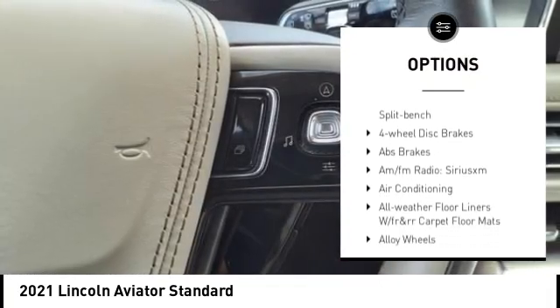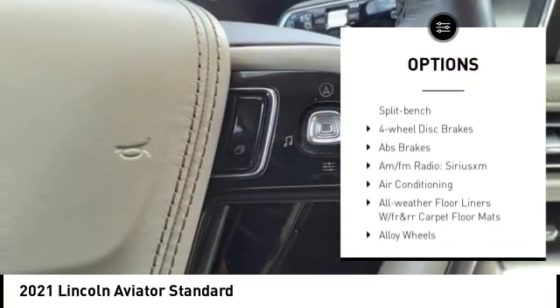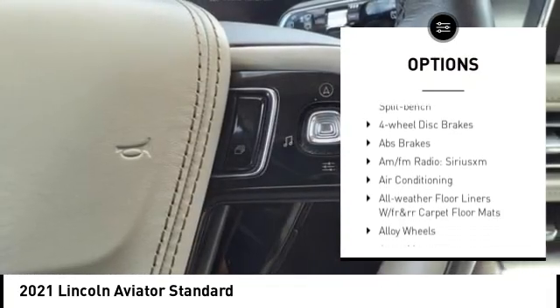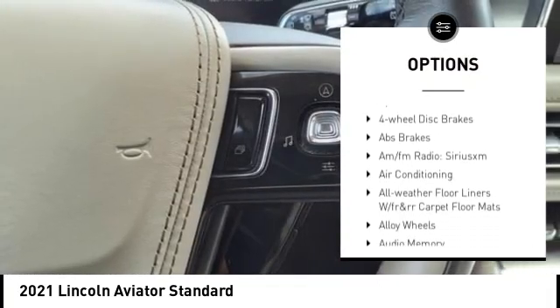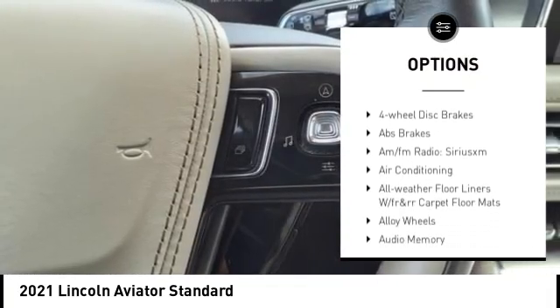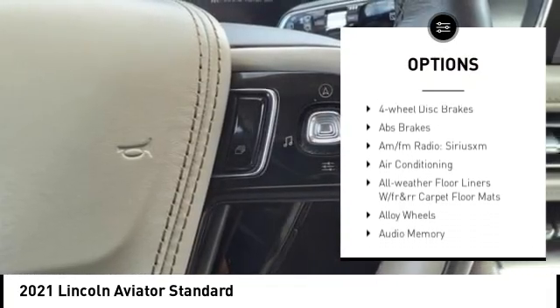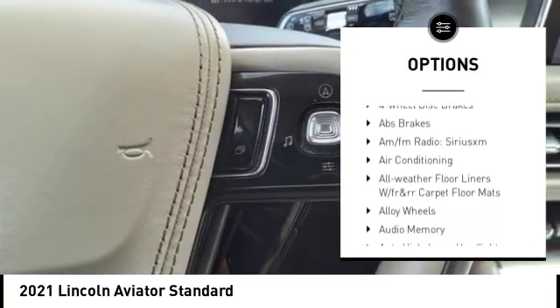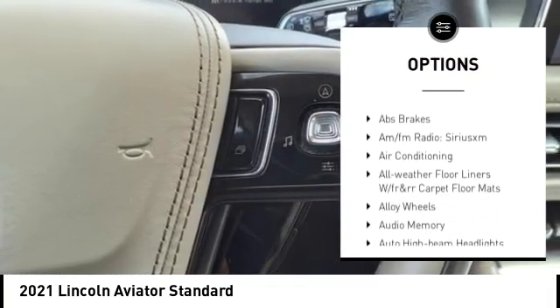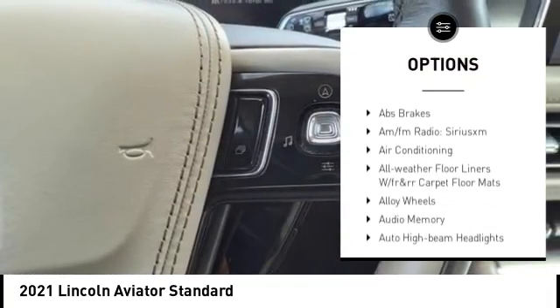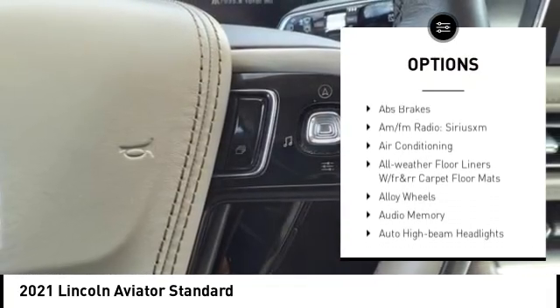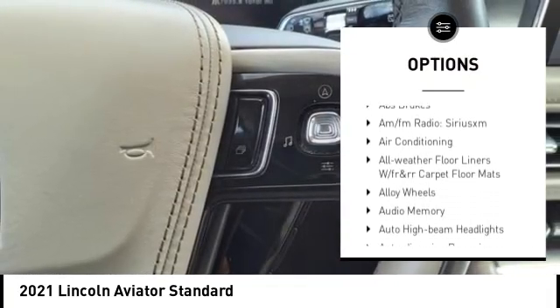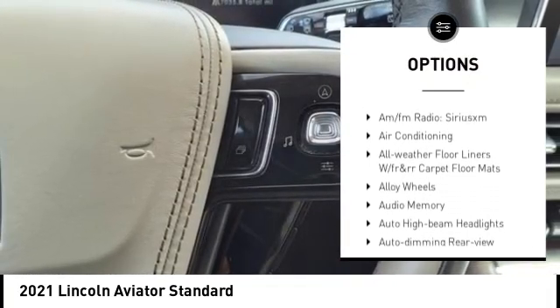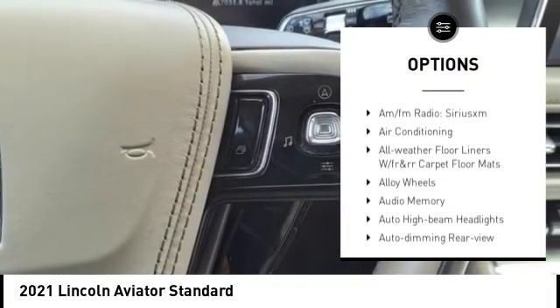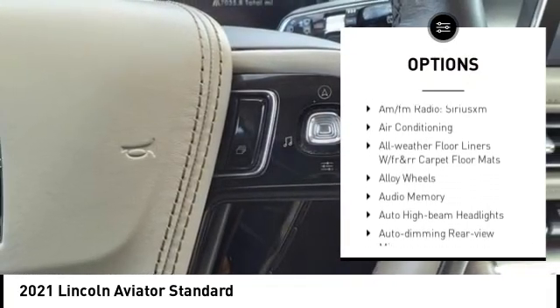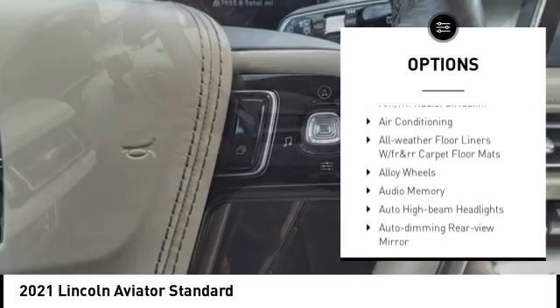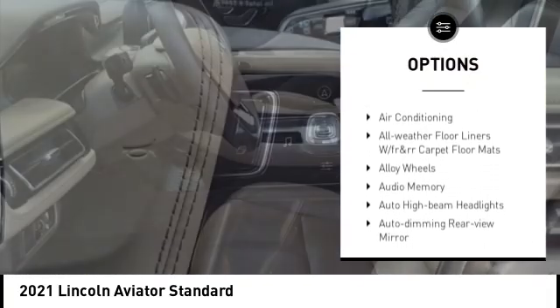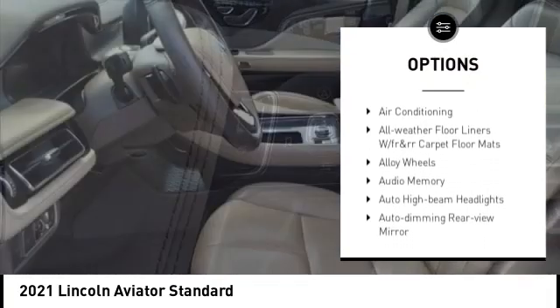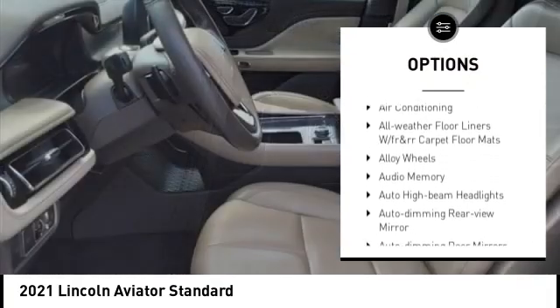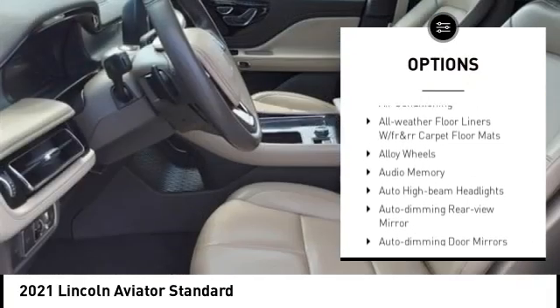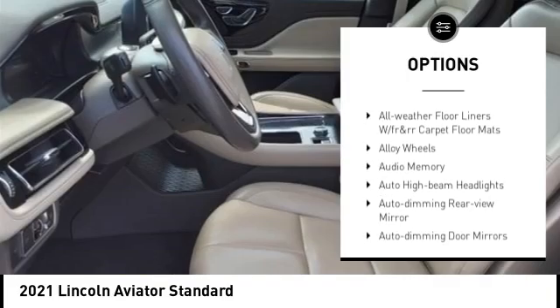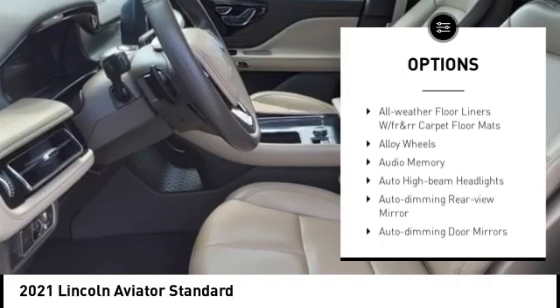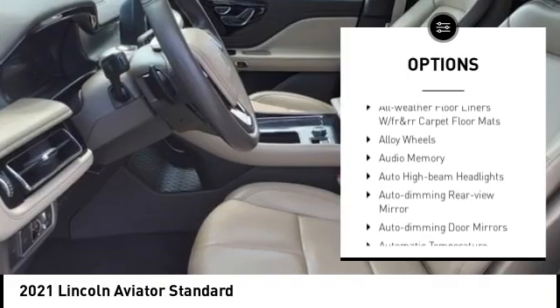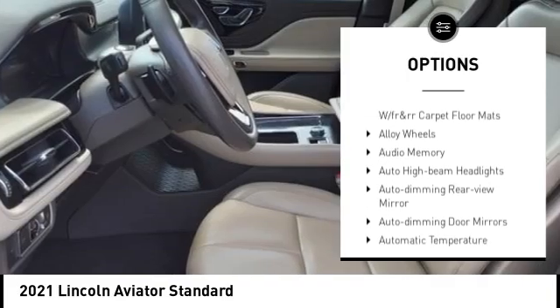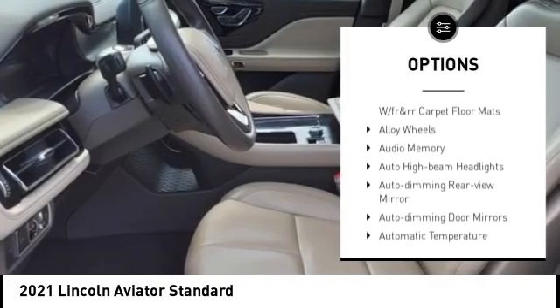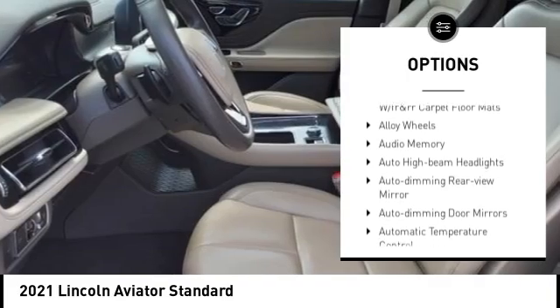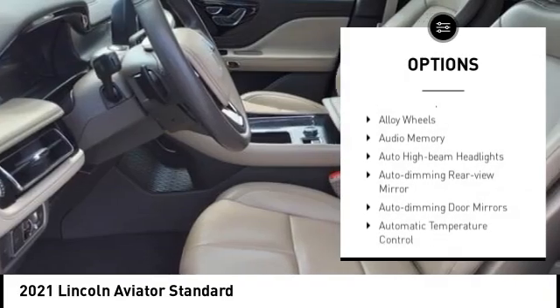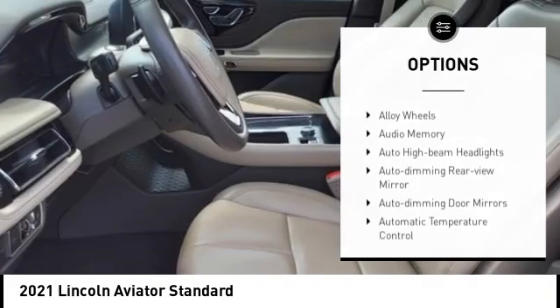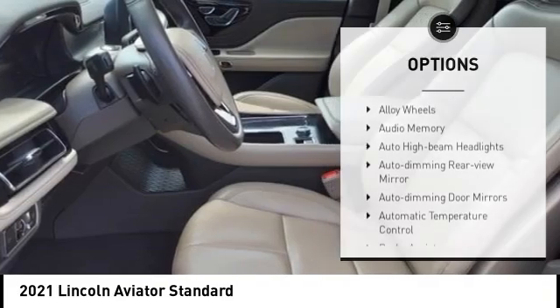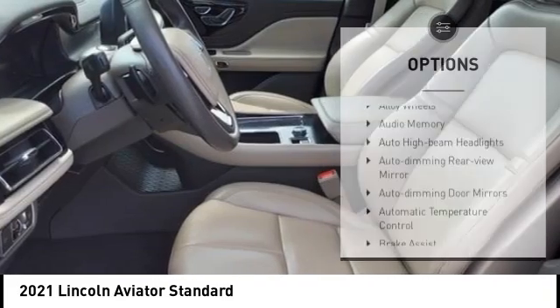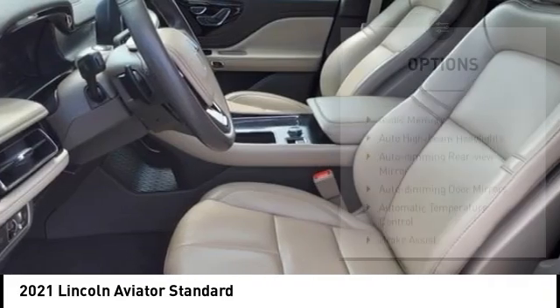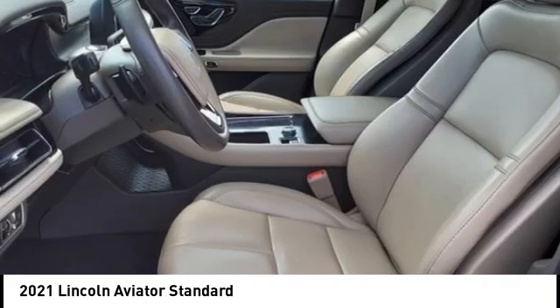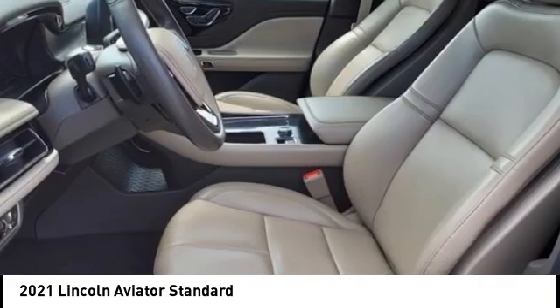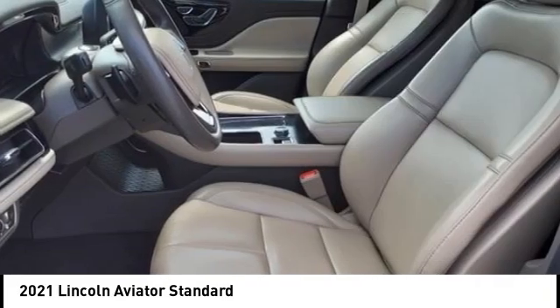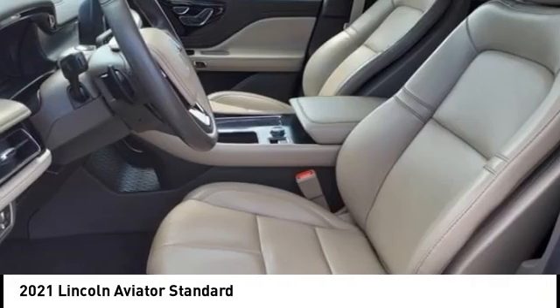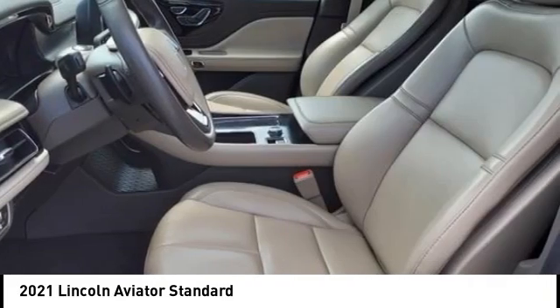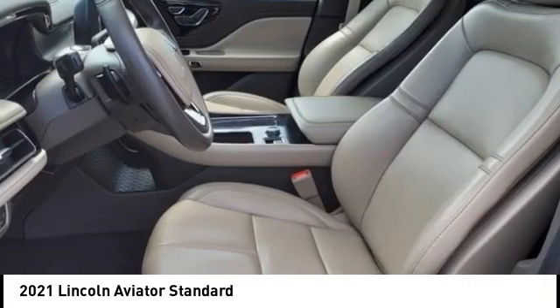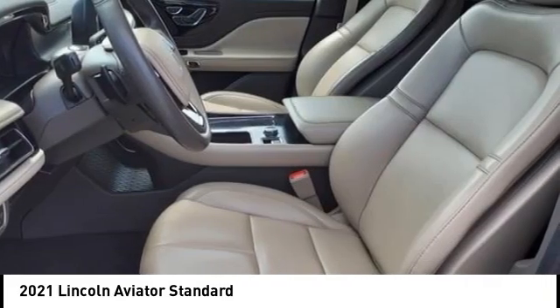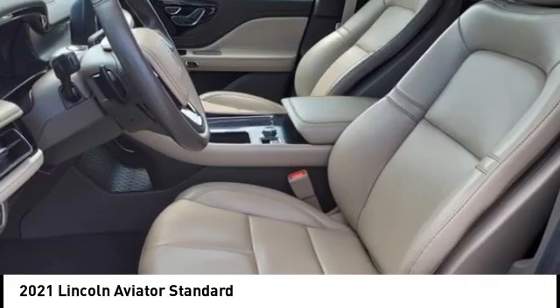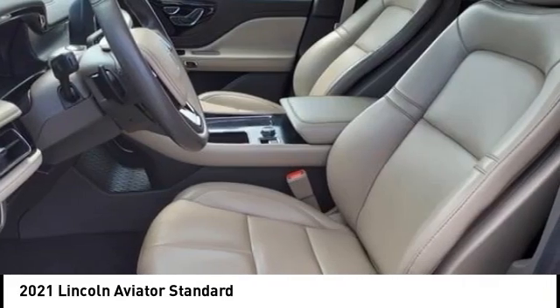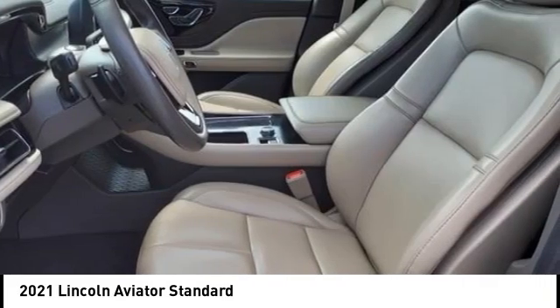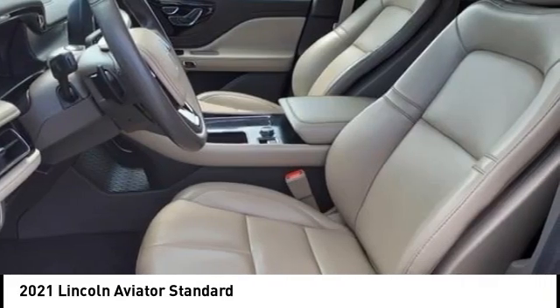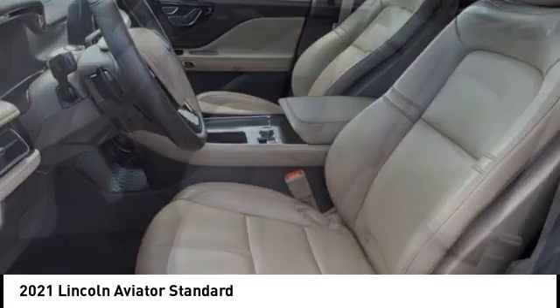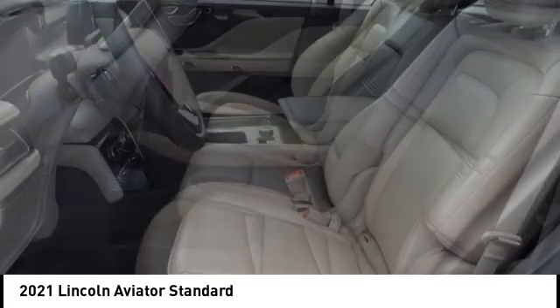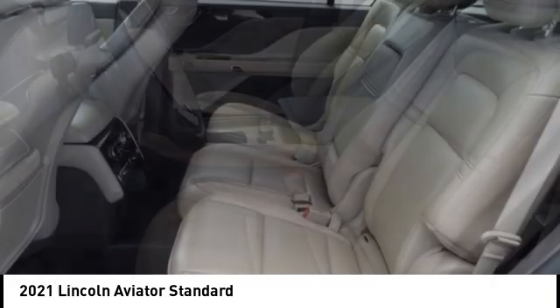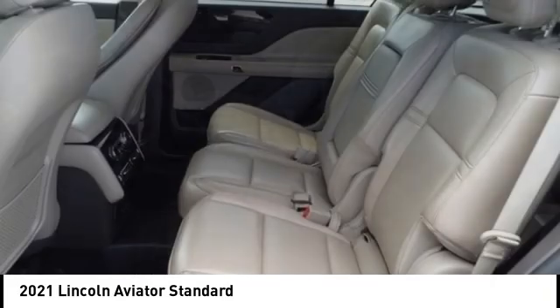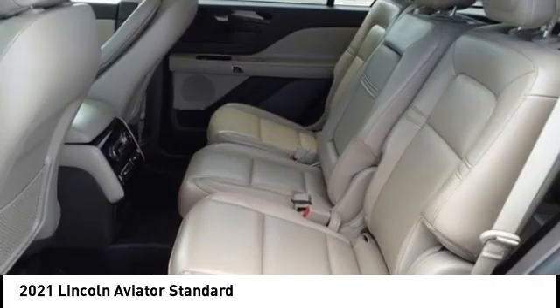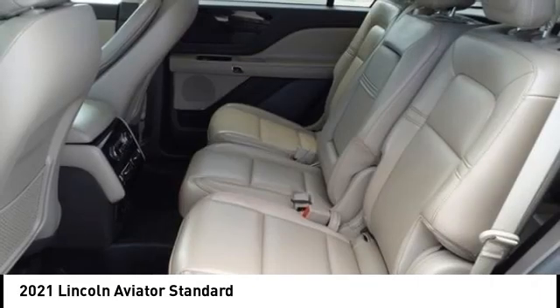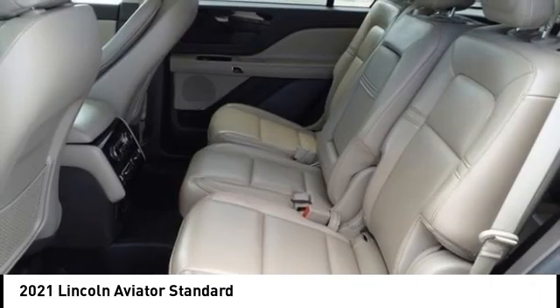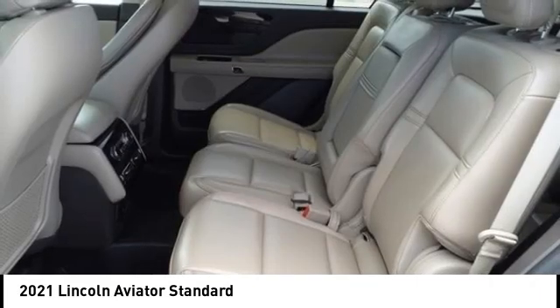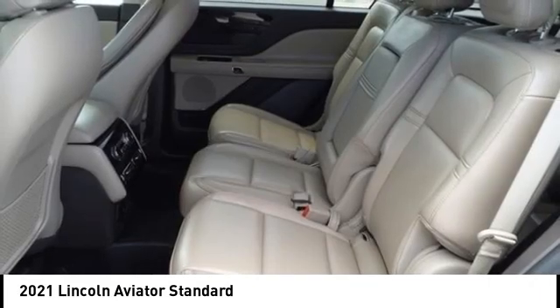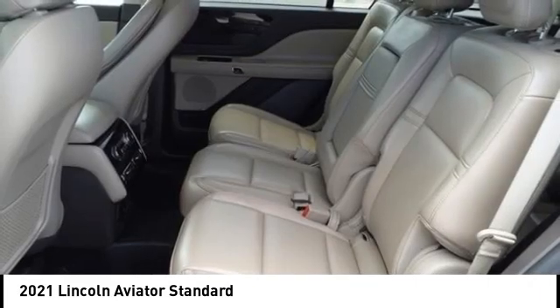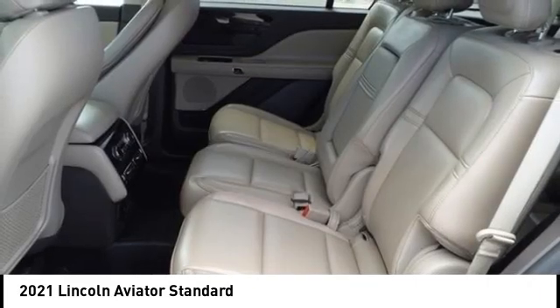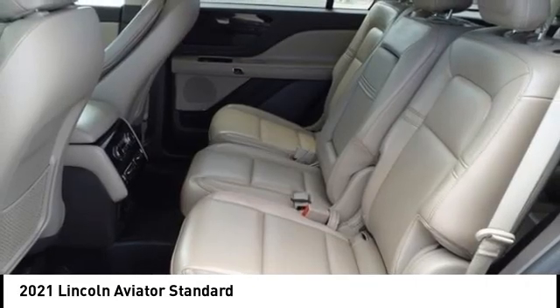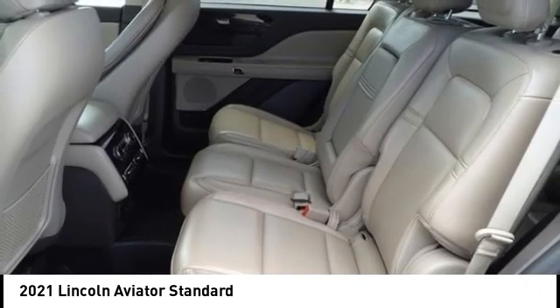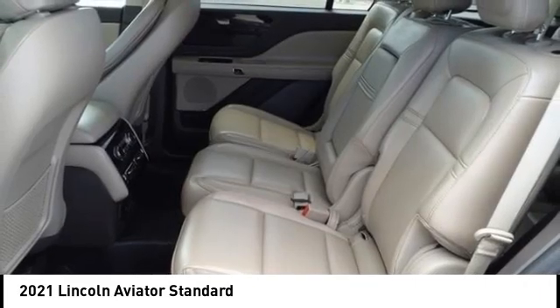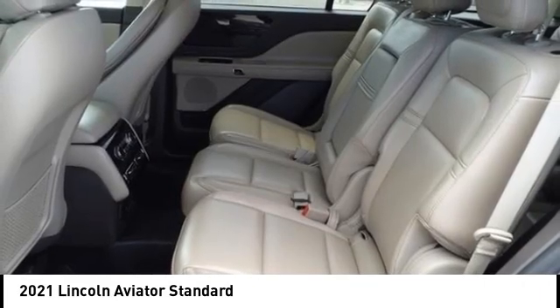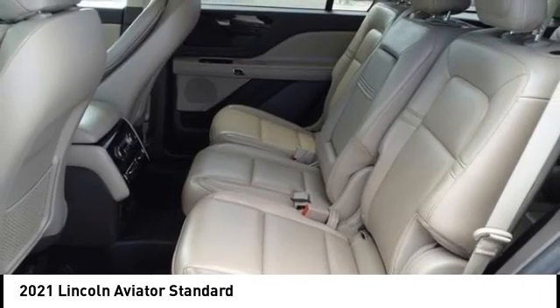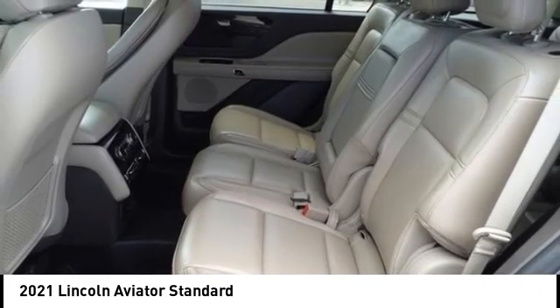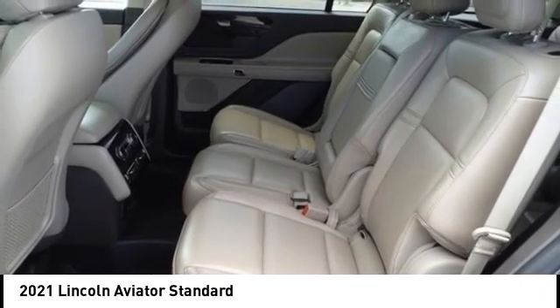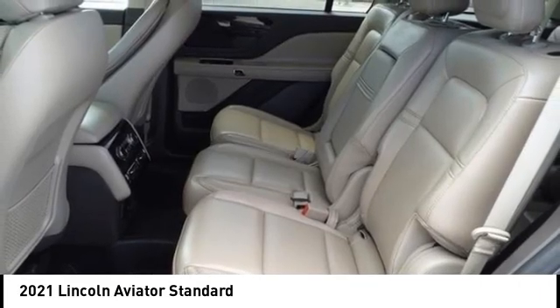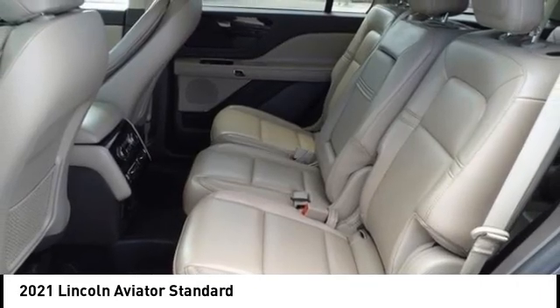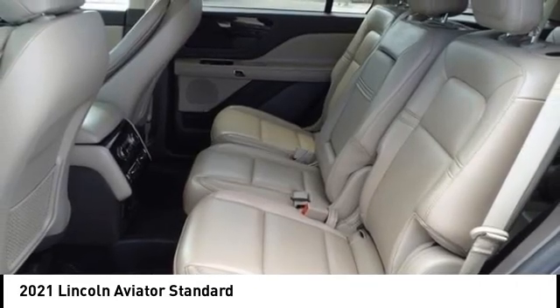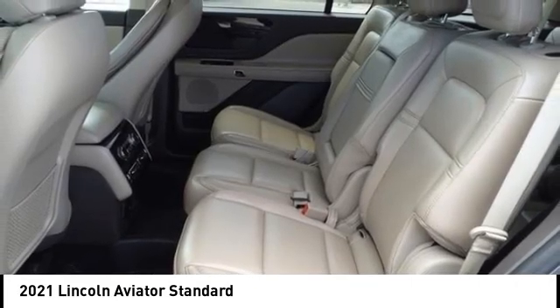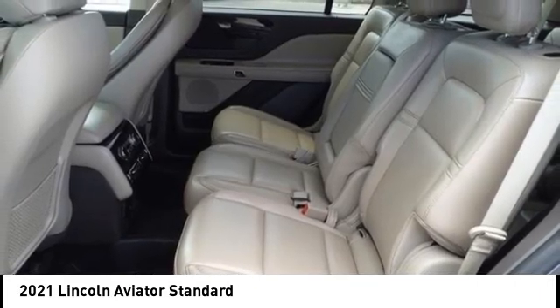Remote keyless entry, speed control, four-wheel disc brakes, electronic stability control, and traction control.